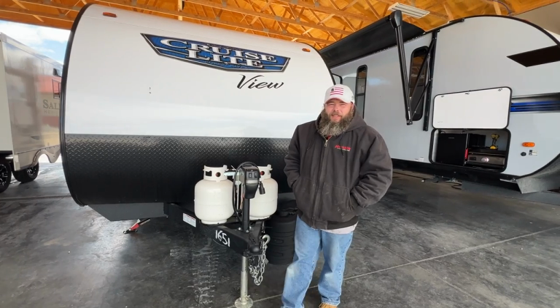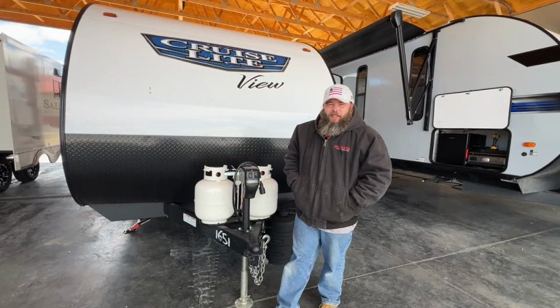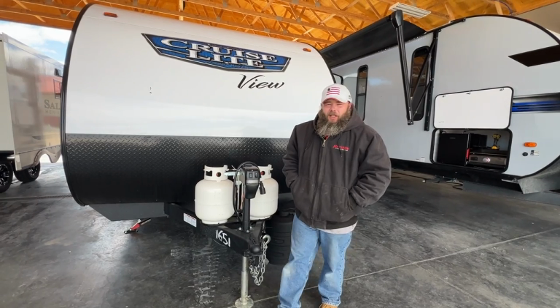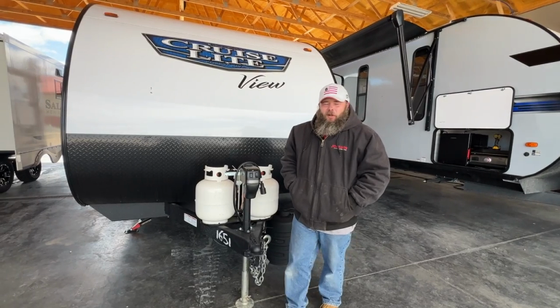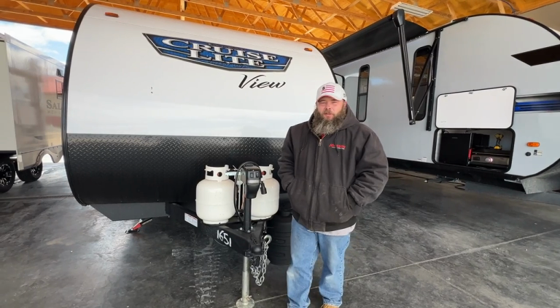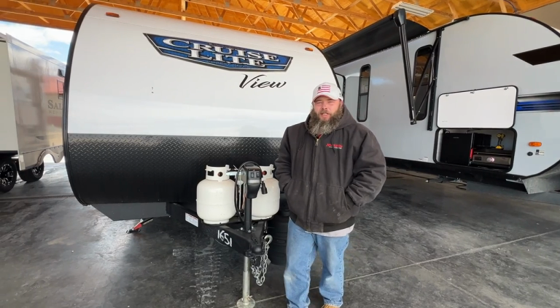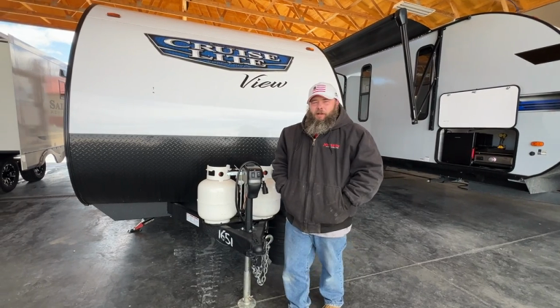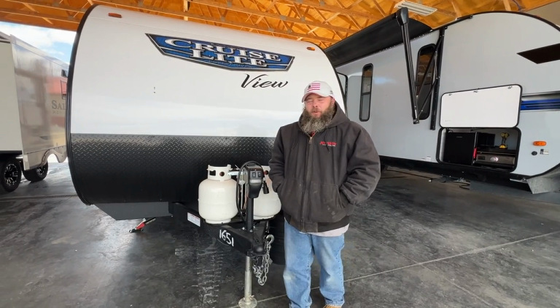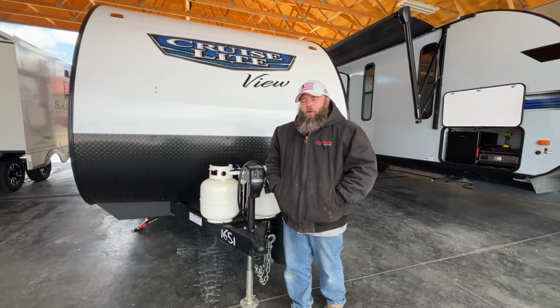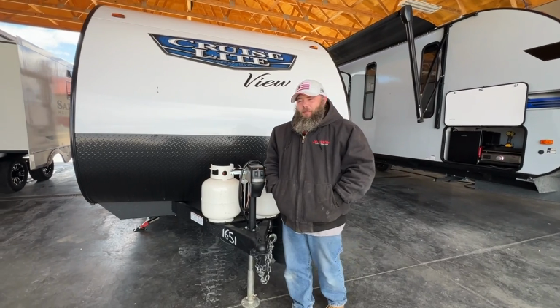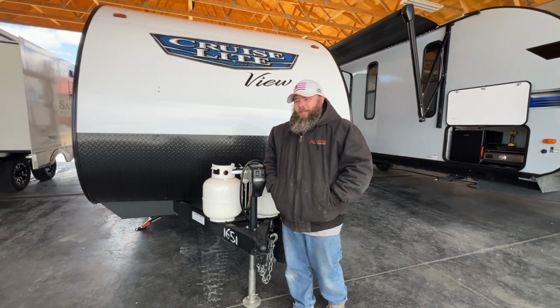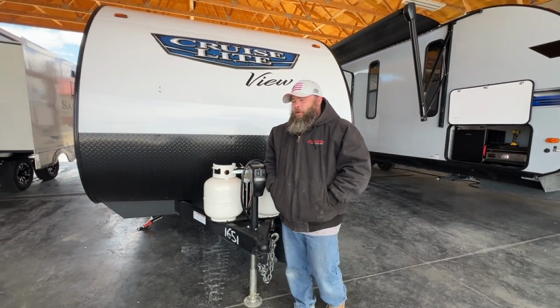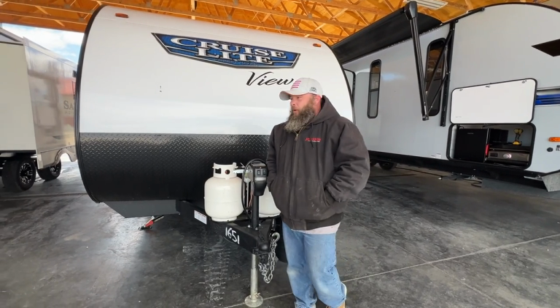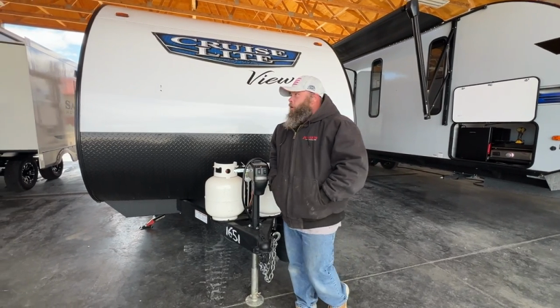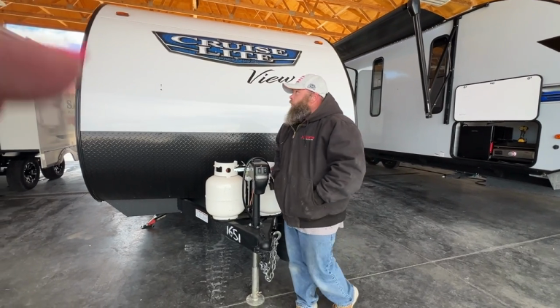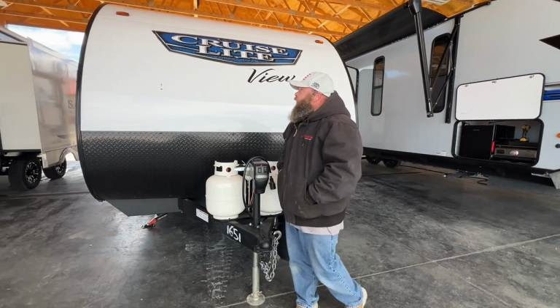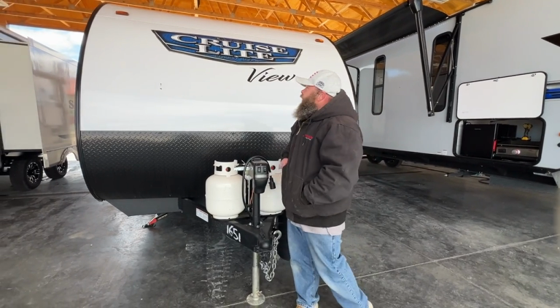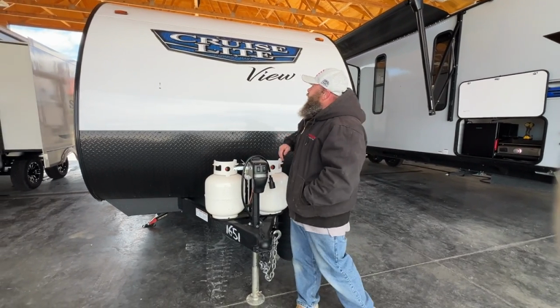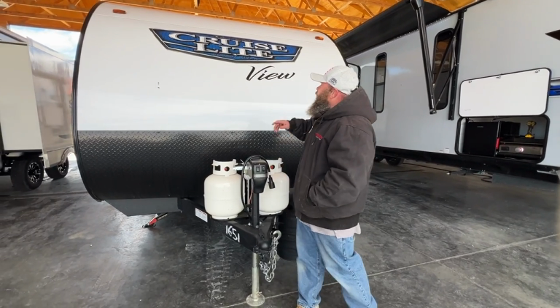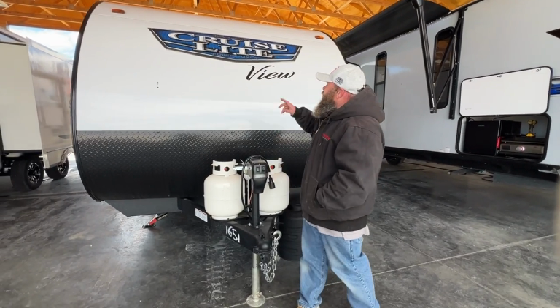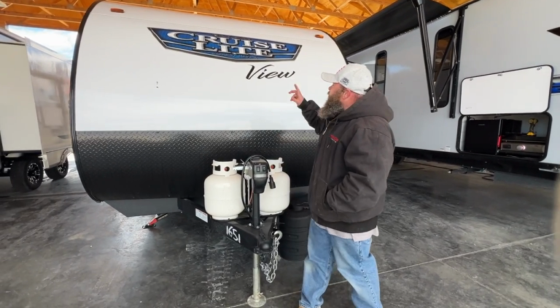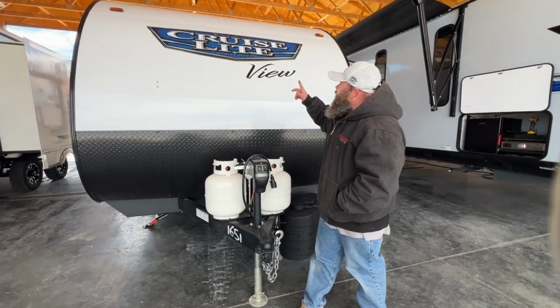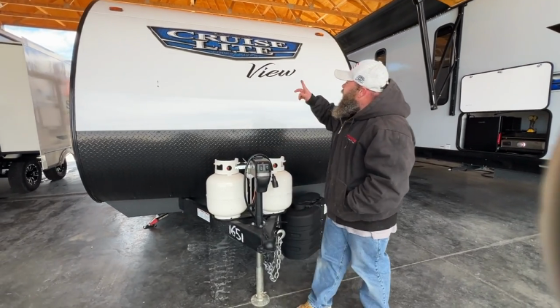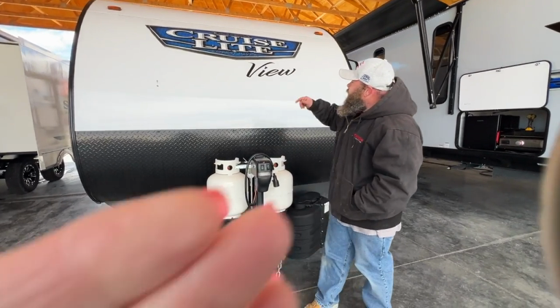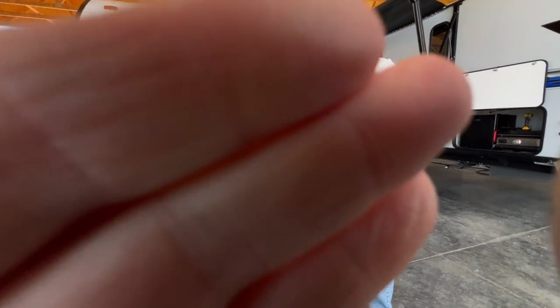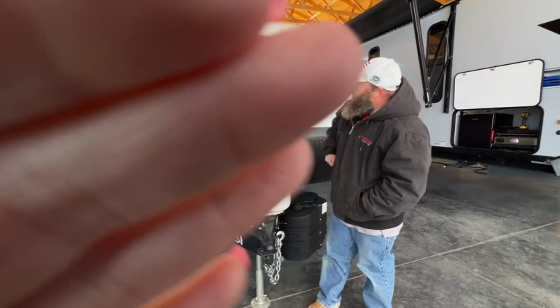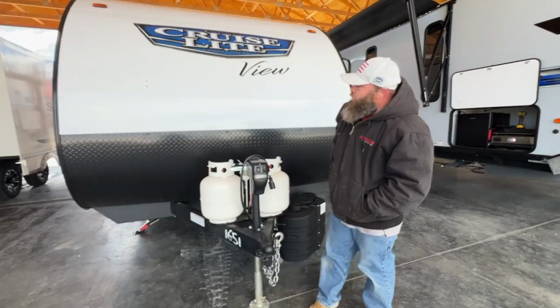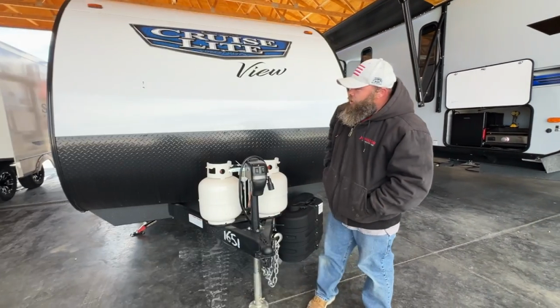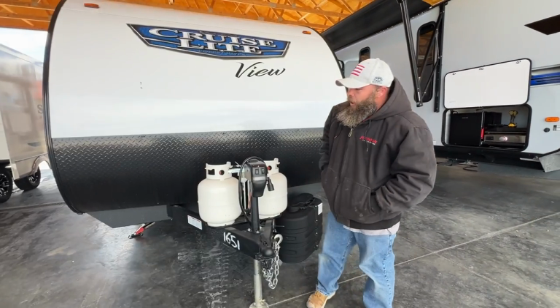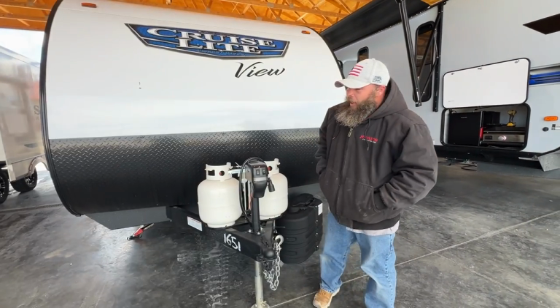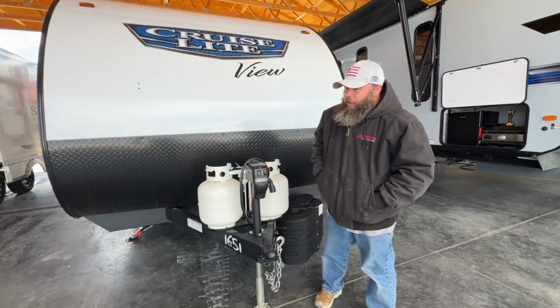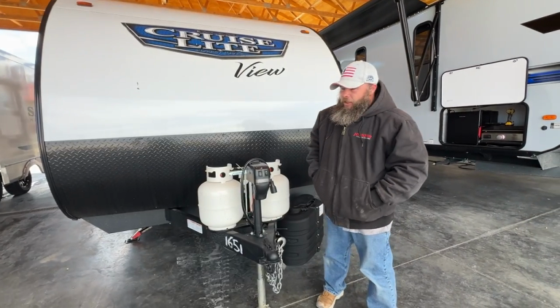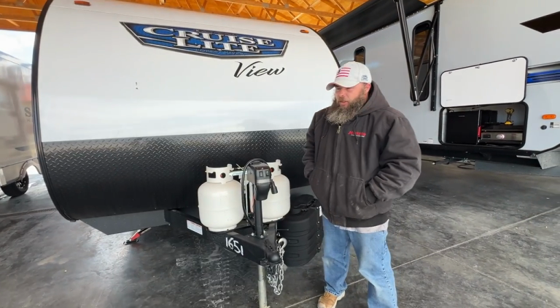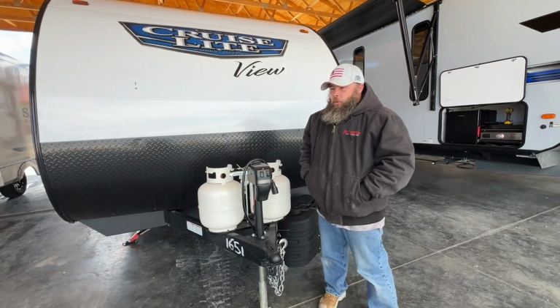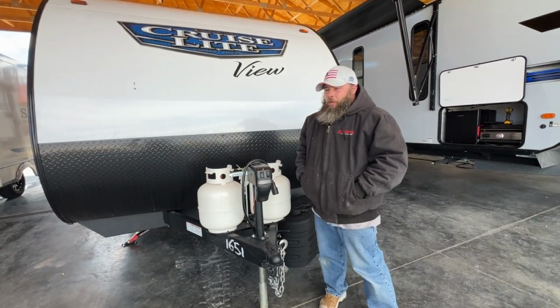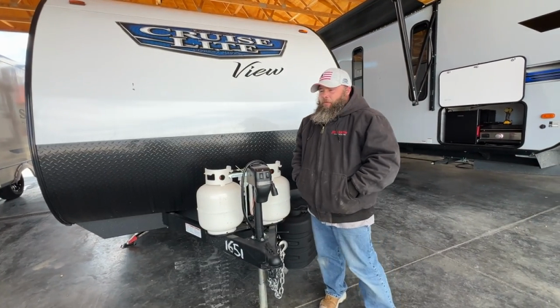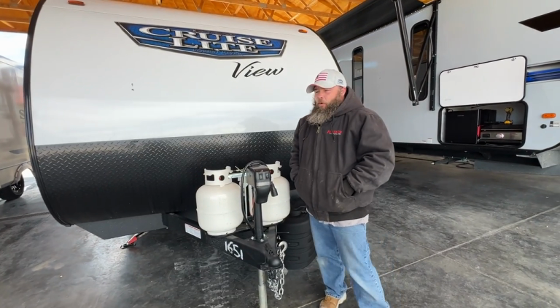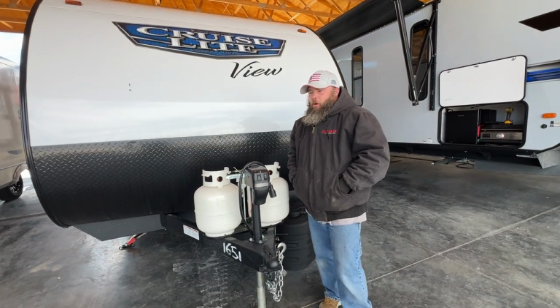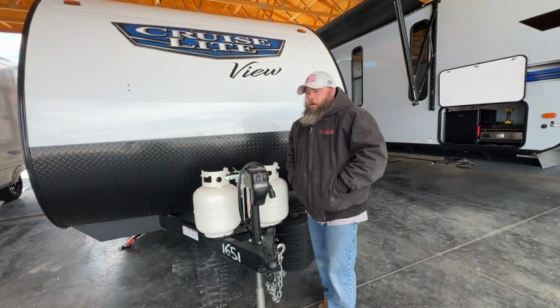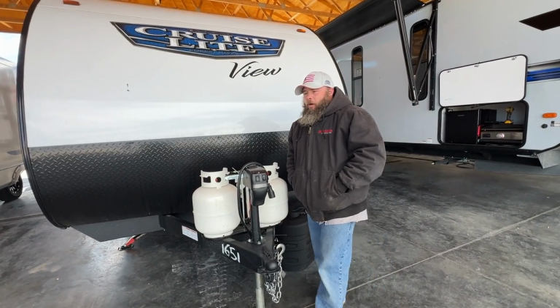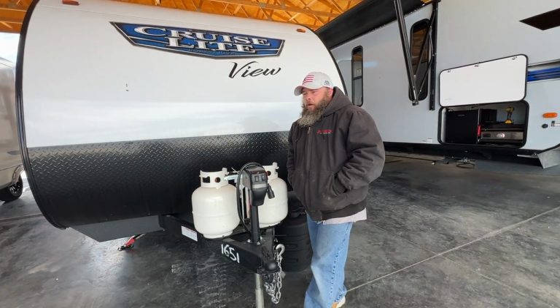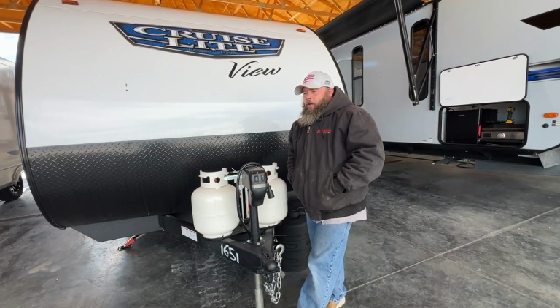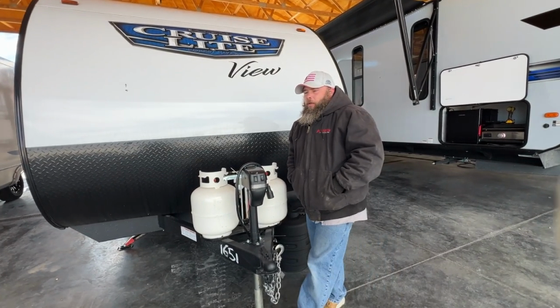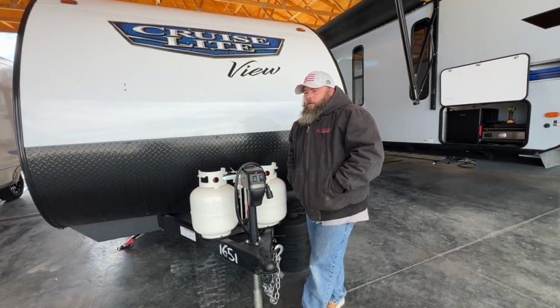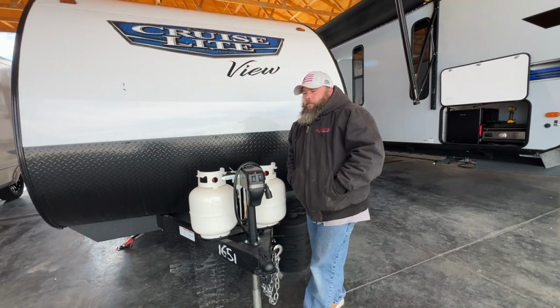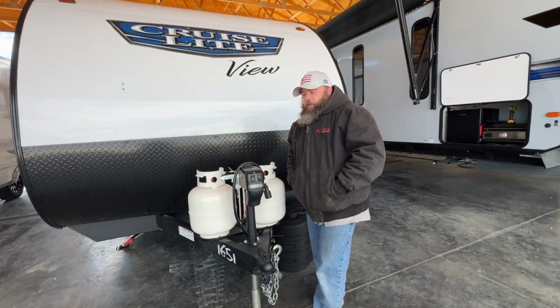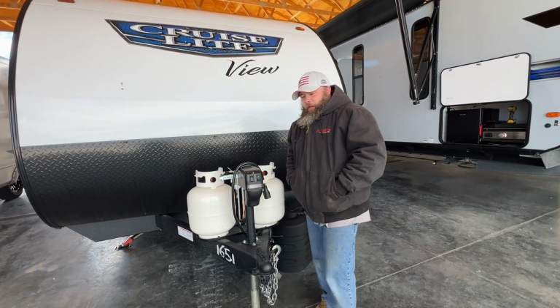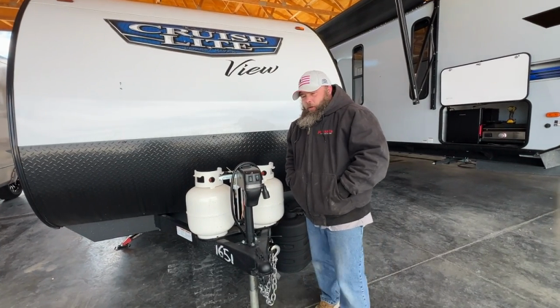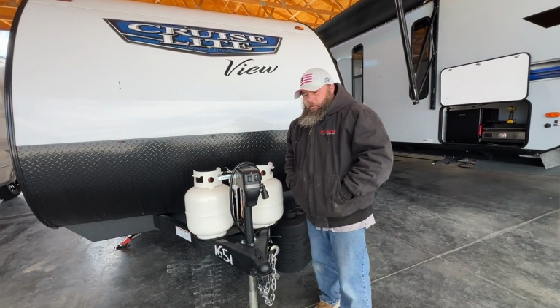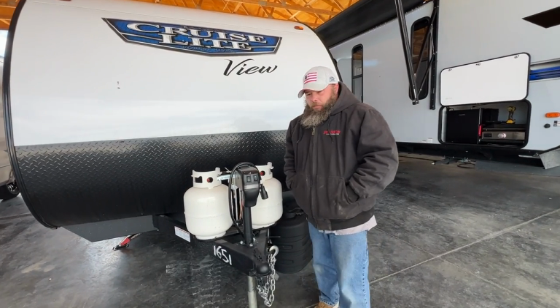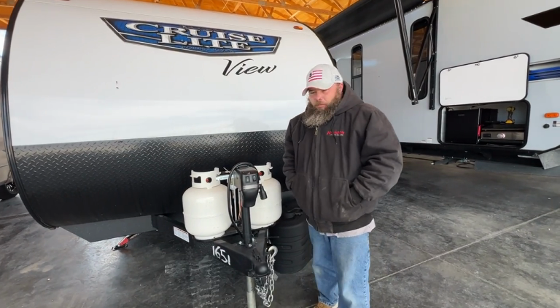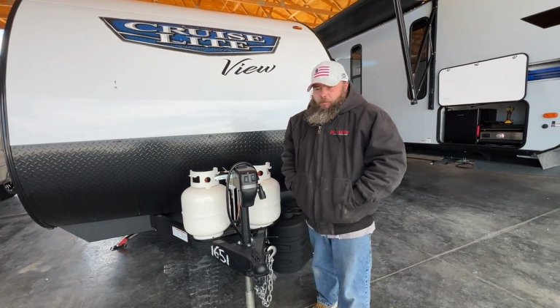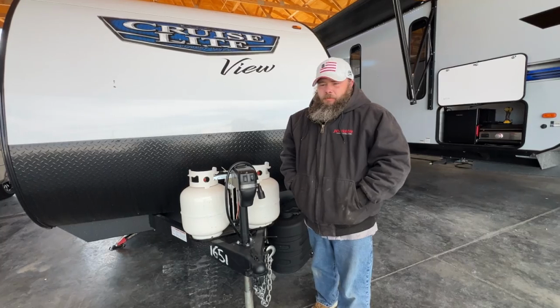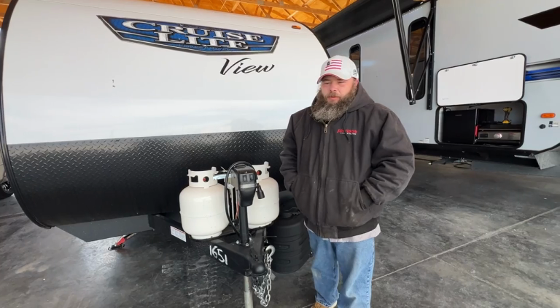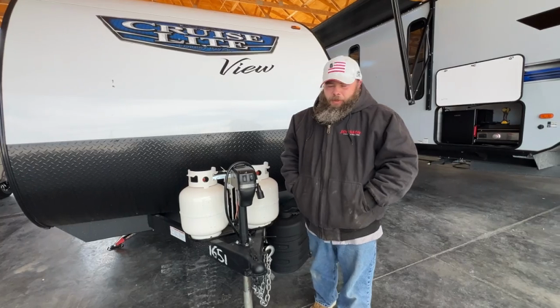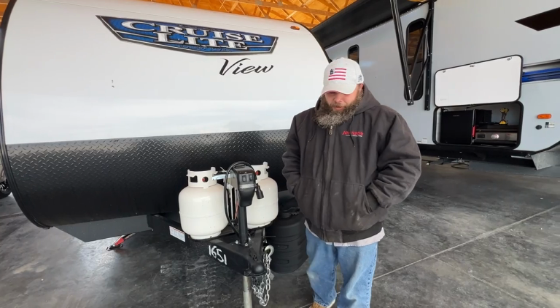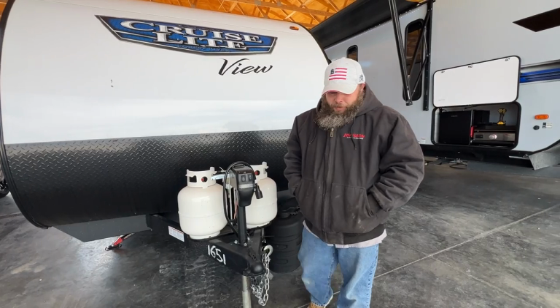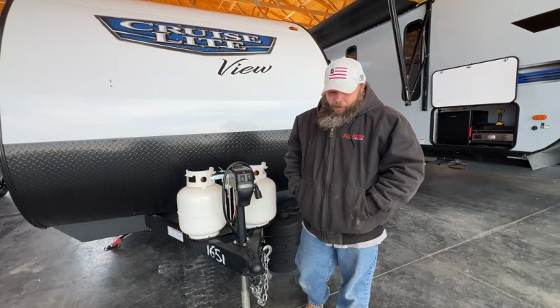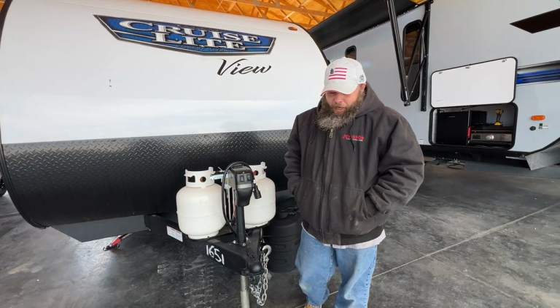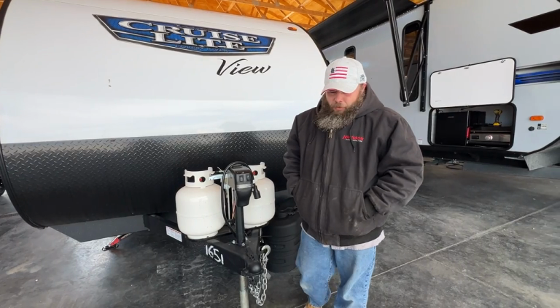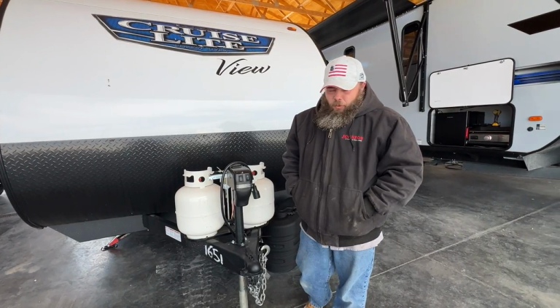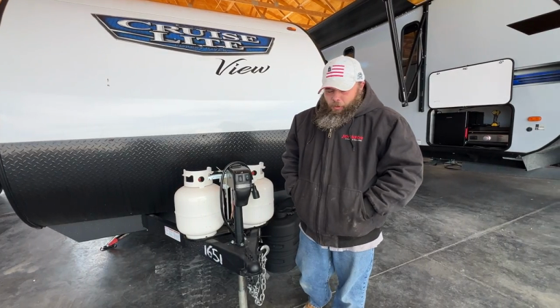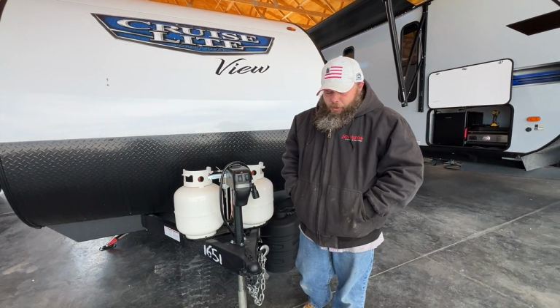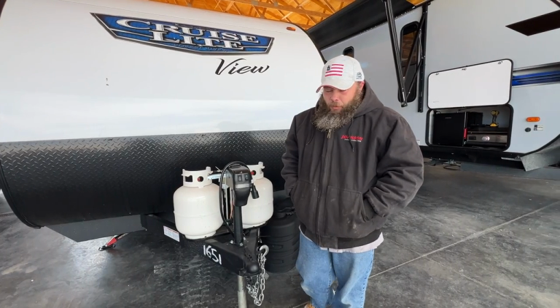Hello, today we're going to be going over the Salem Cruise Lite 24 view — it's a model 2024.